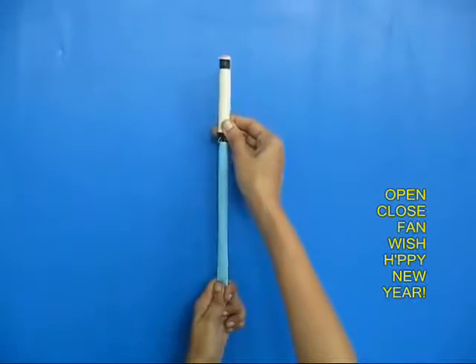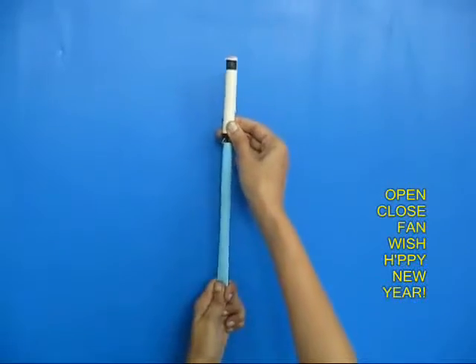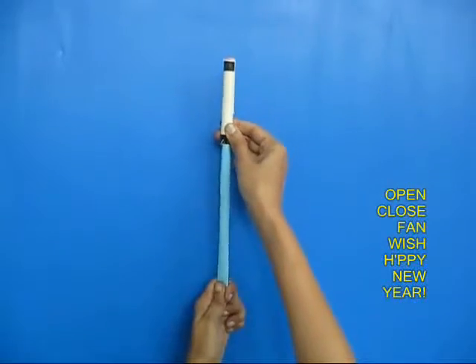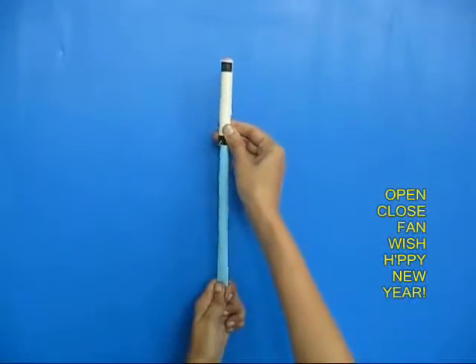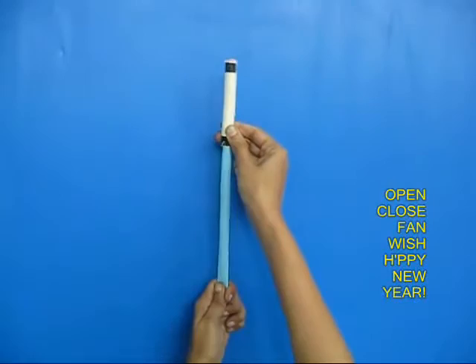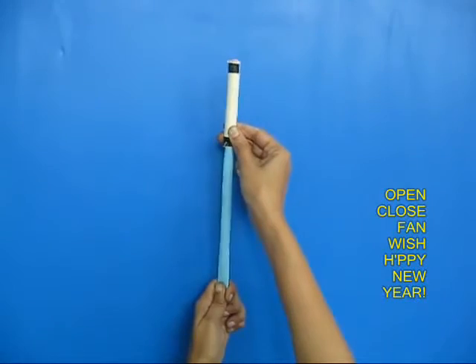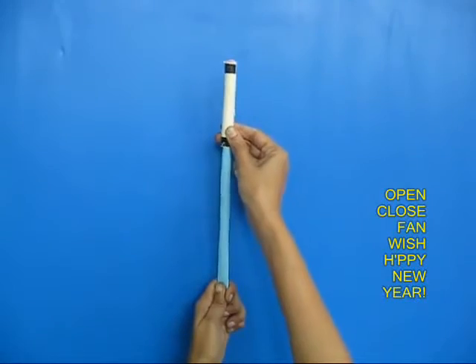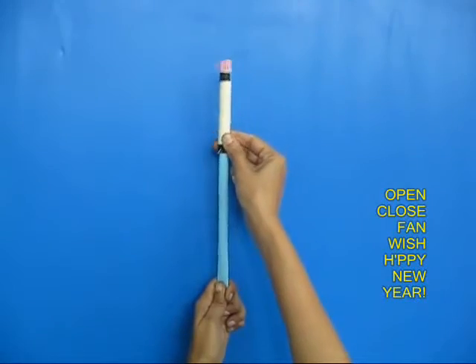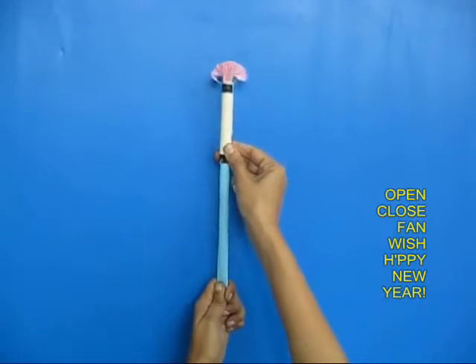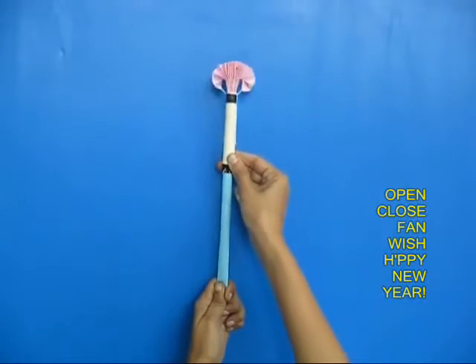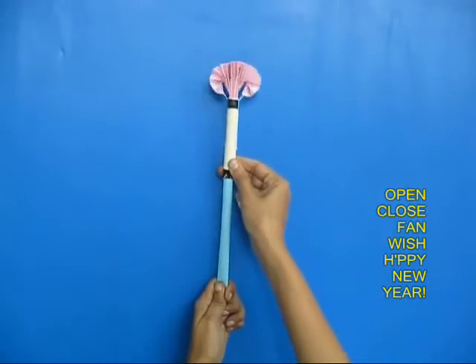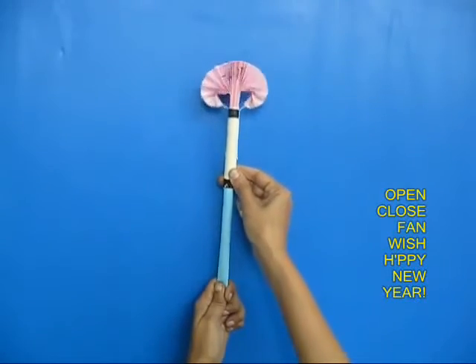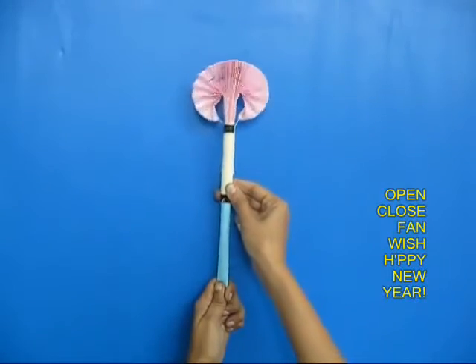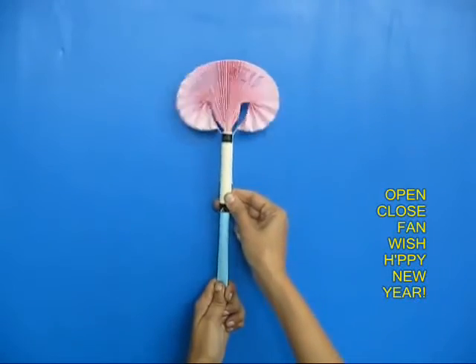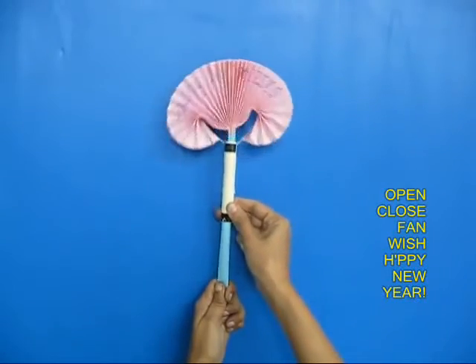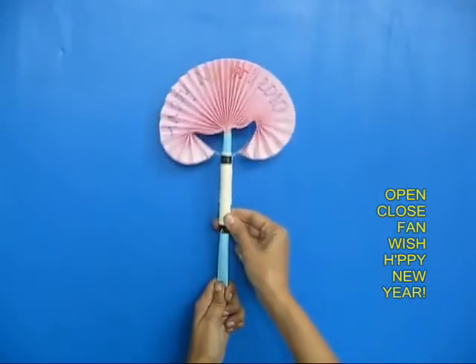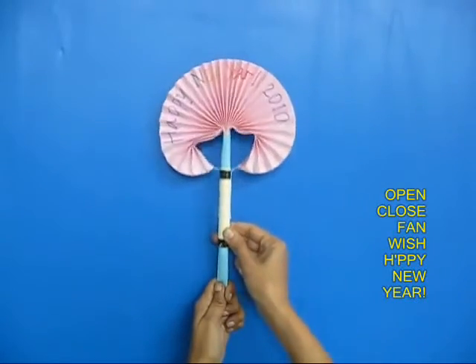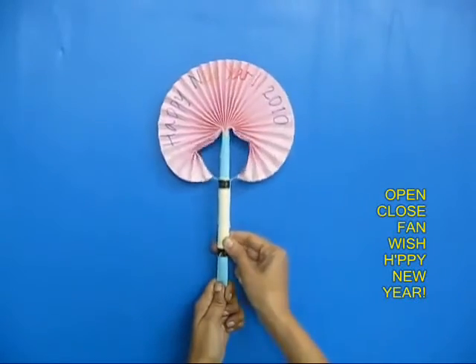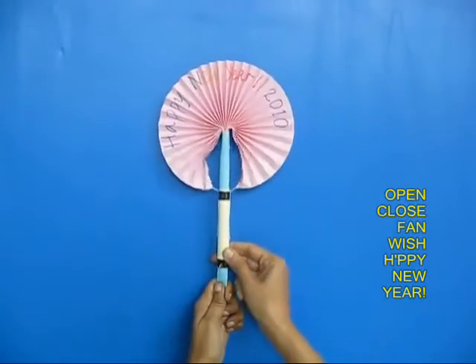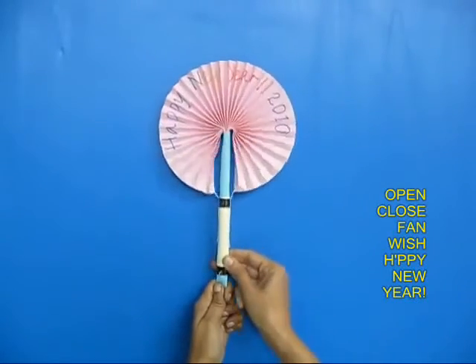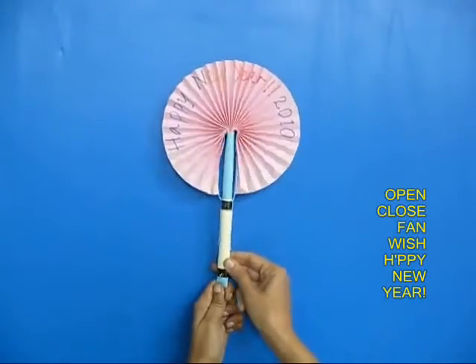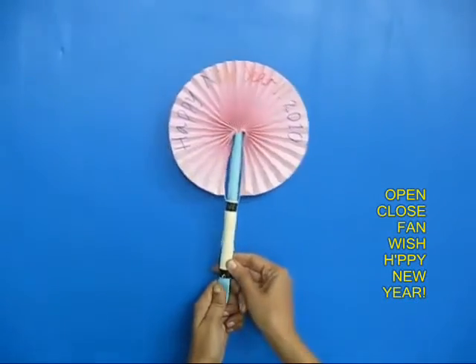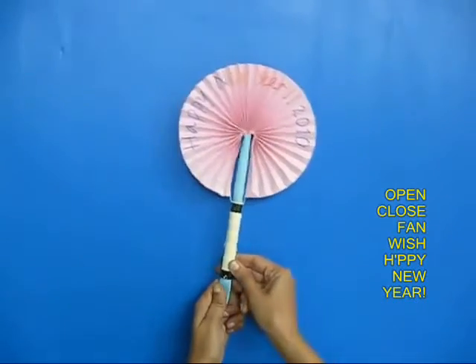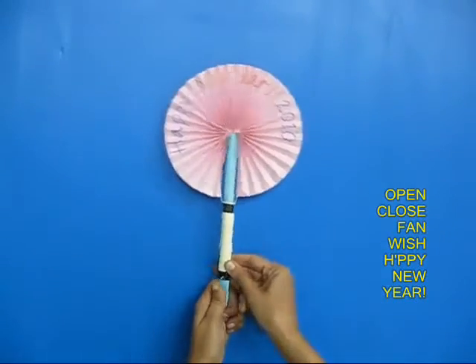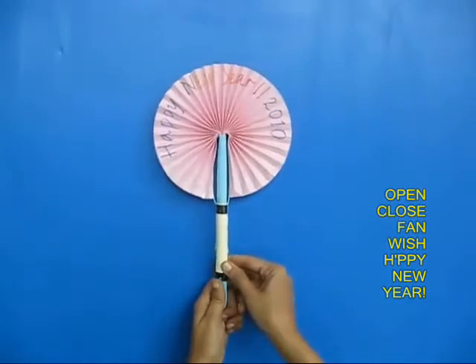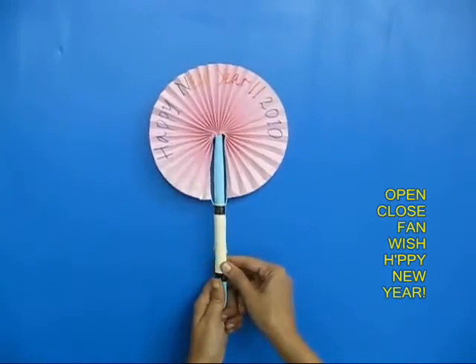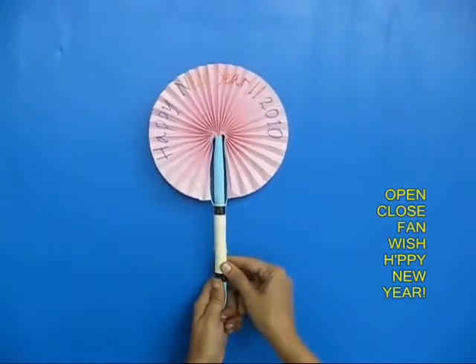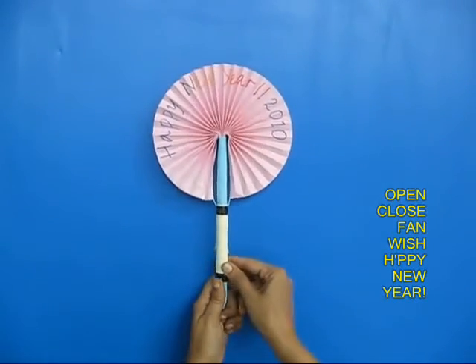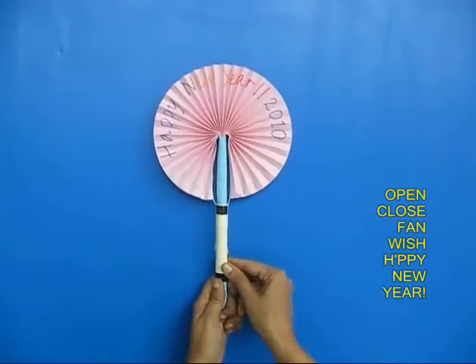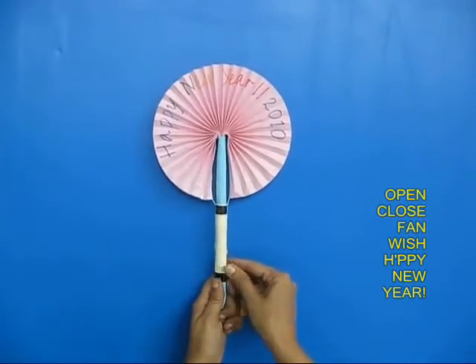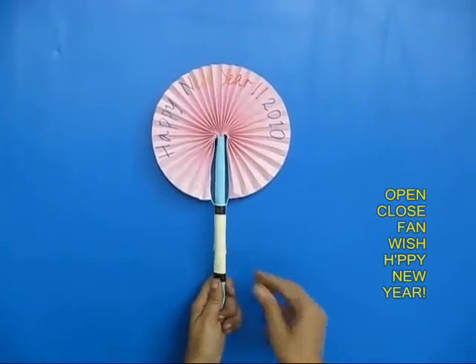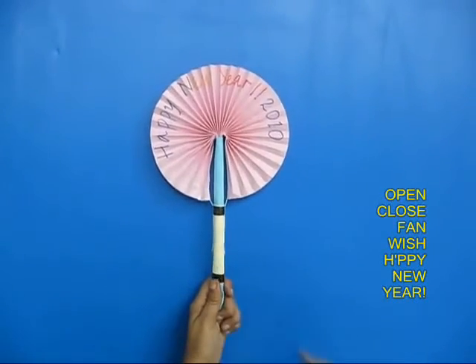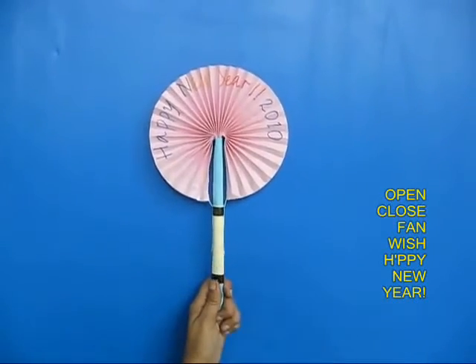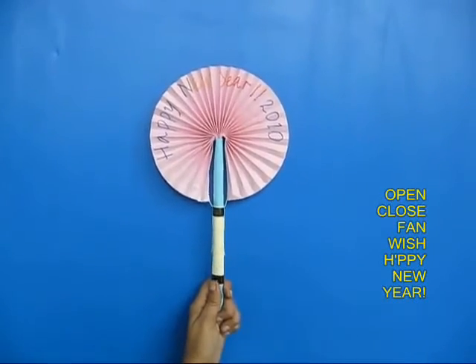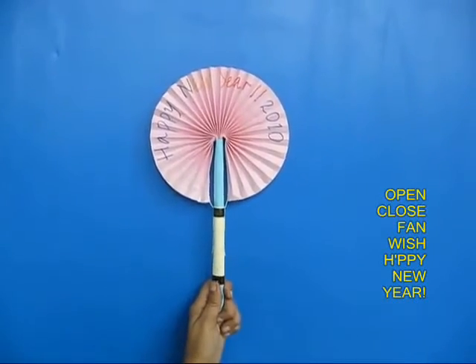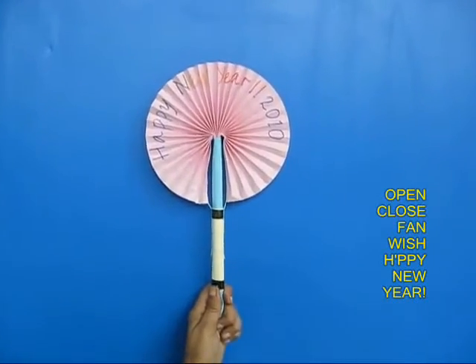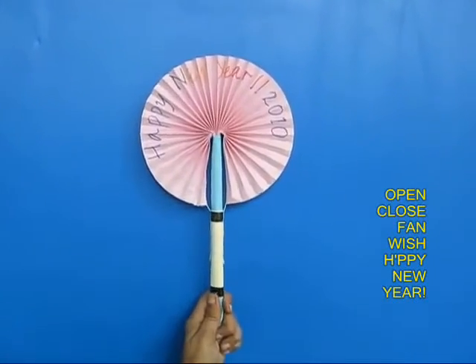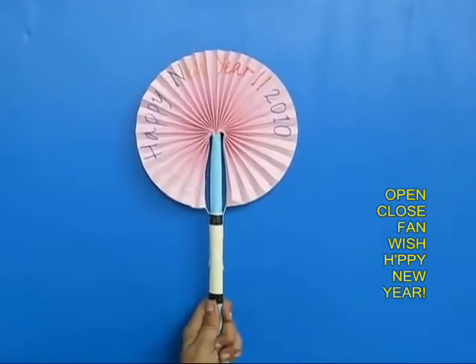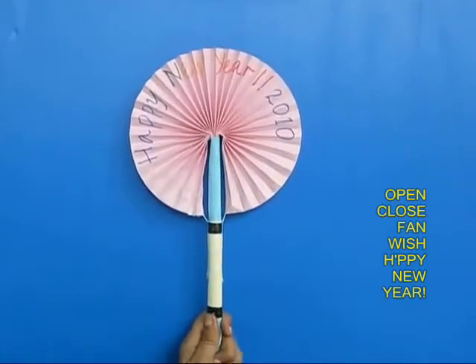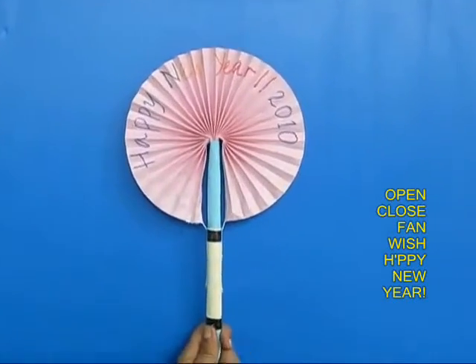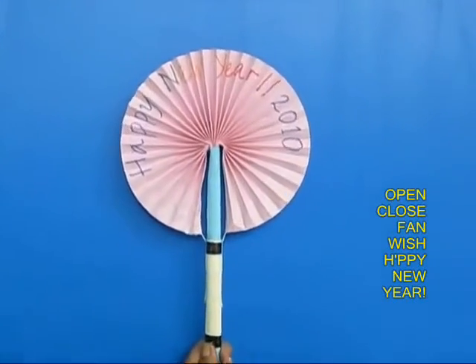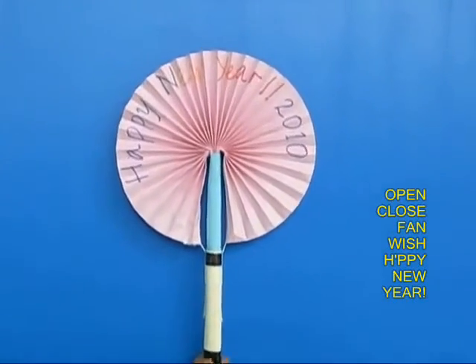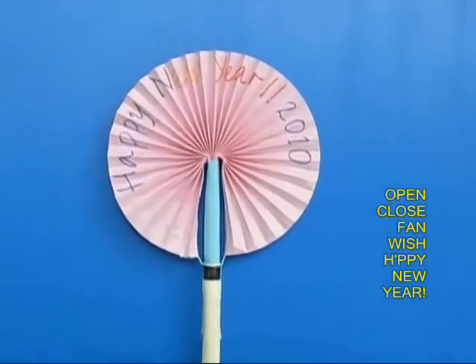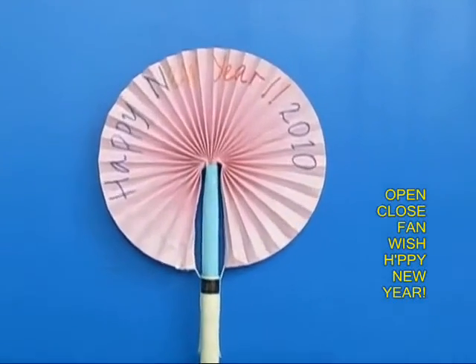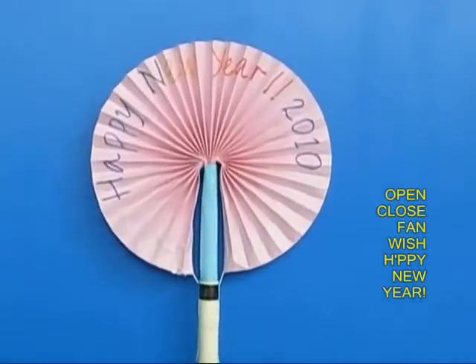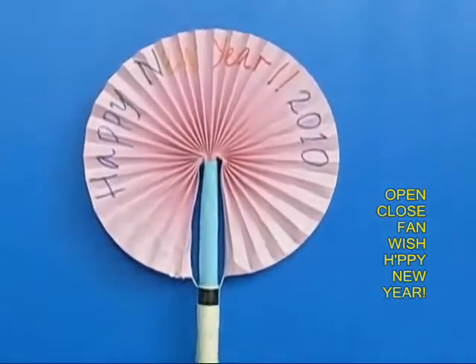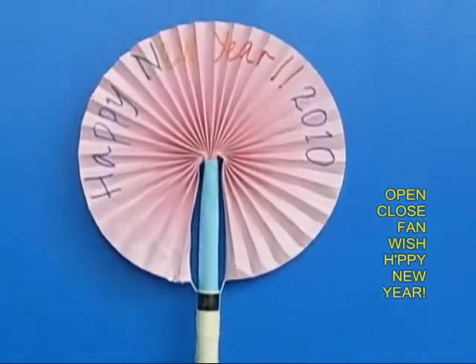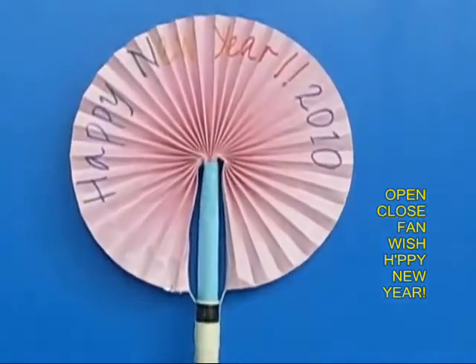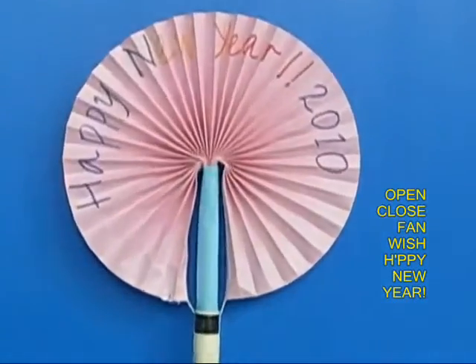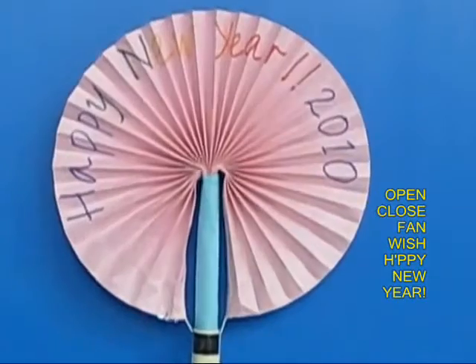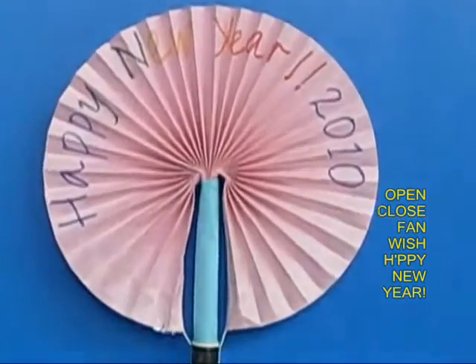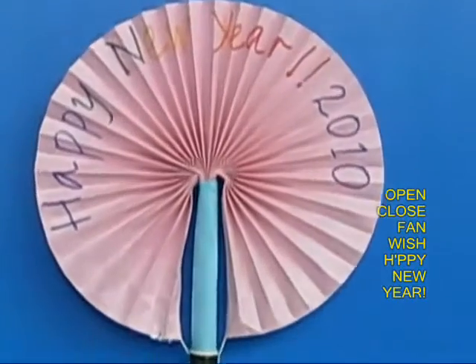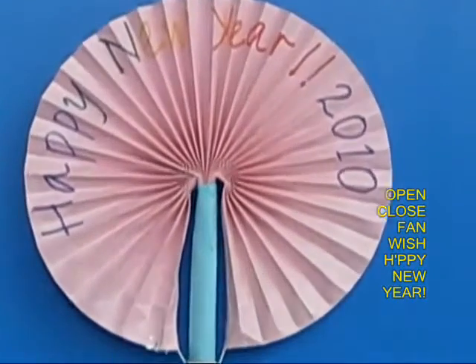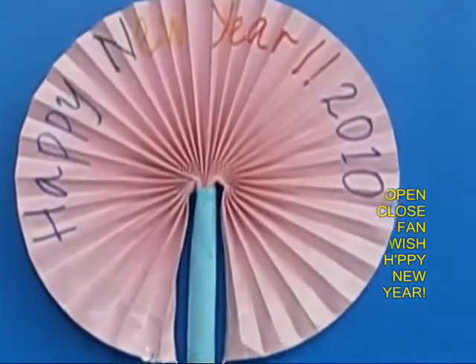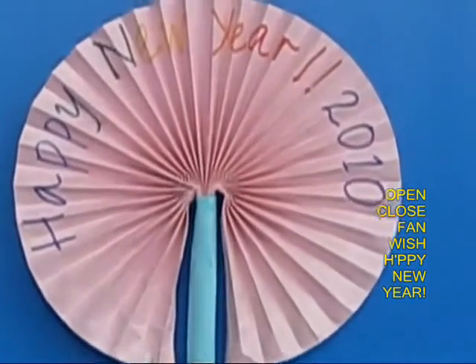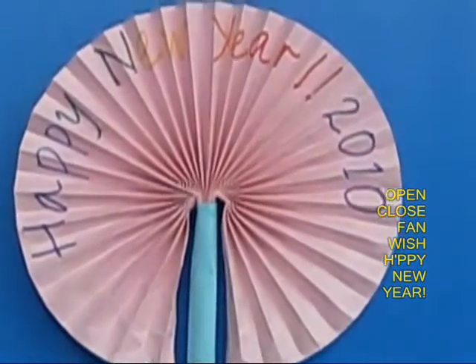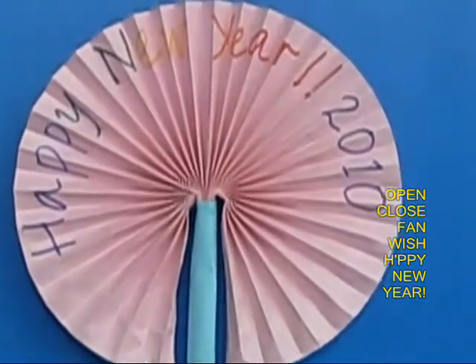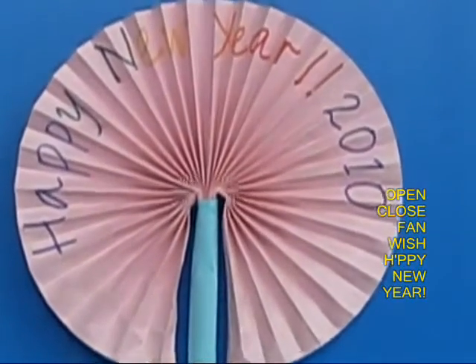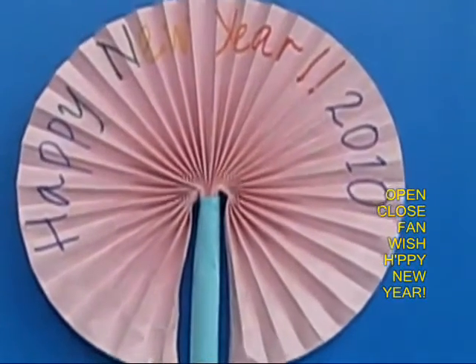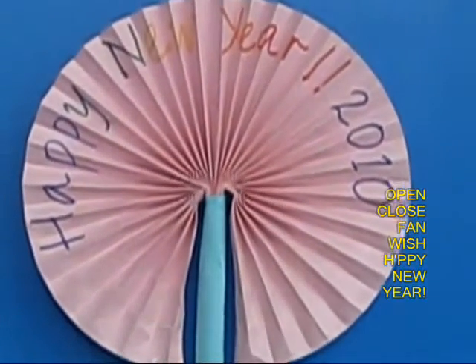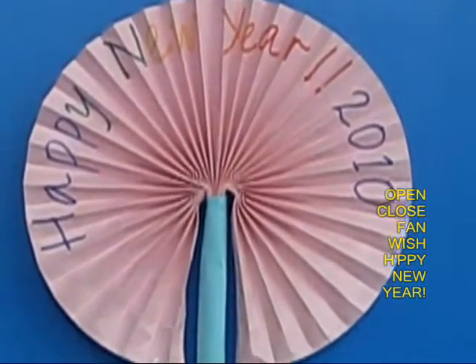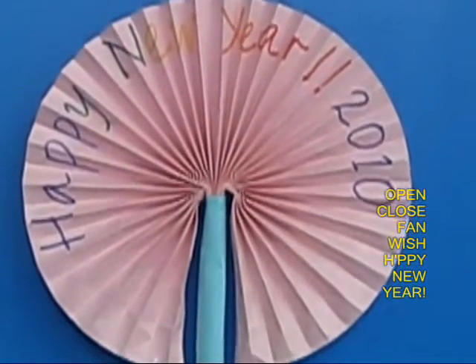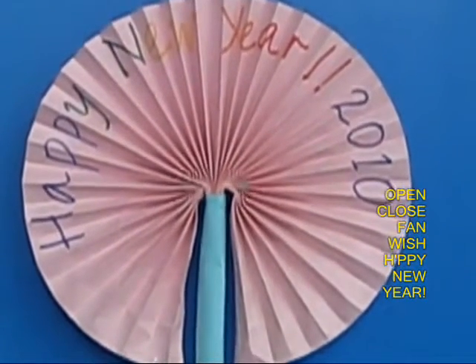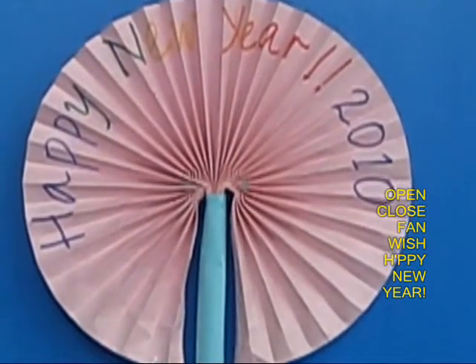You can also write a very nice message — Happy New Year 2010 — and surprise your friends.